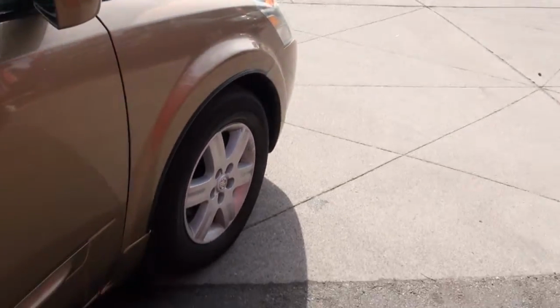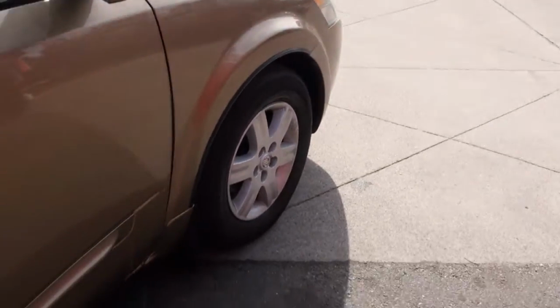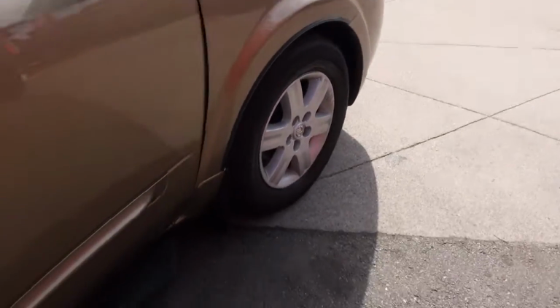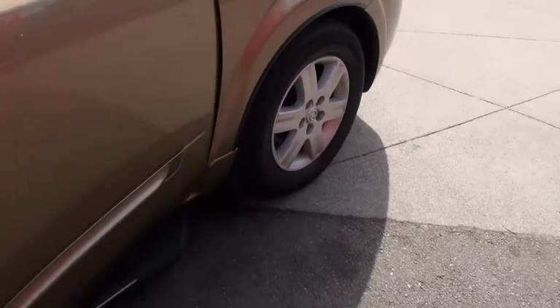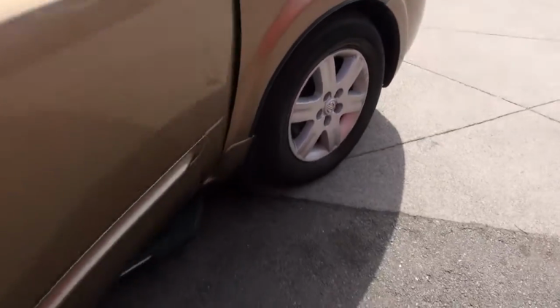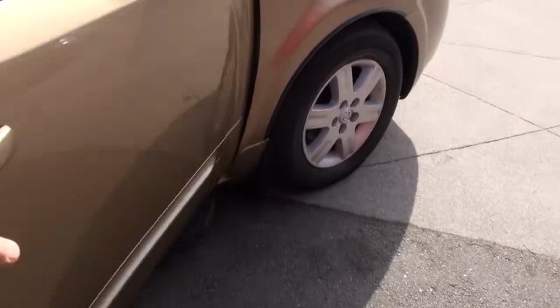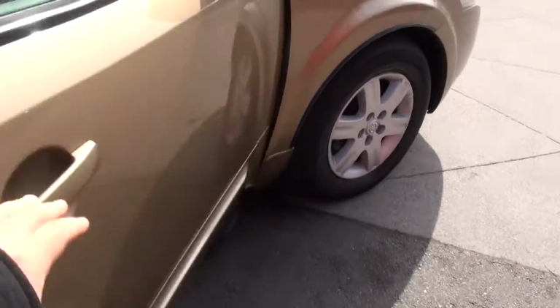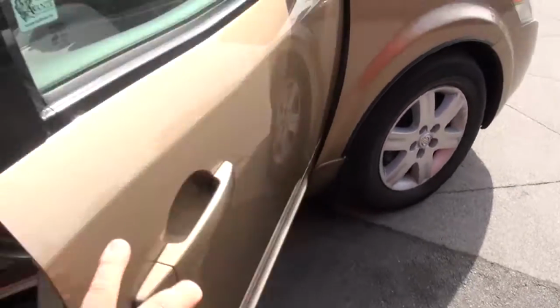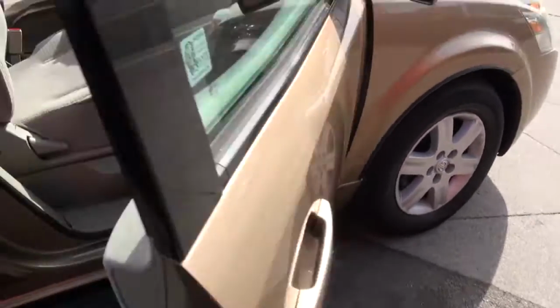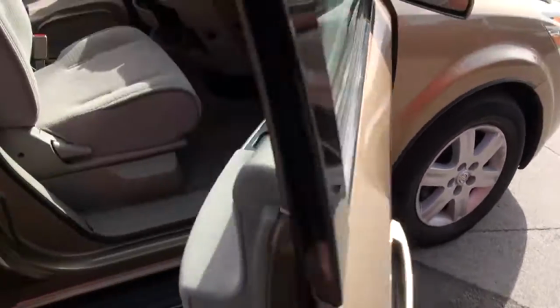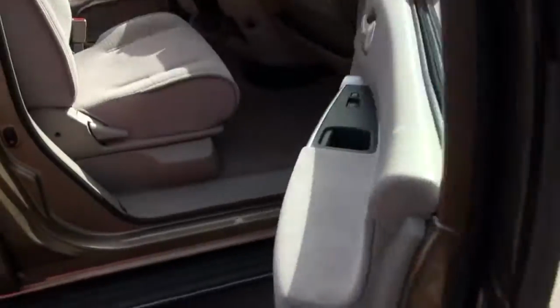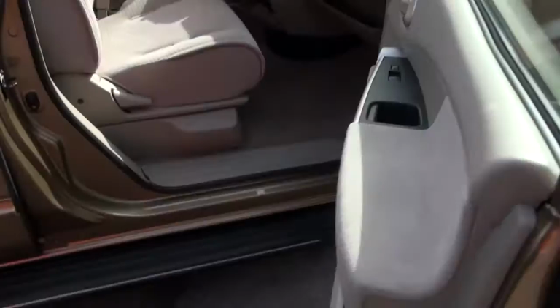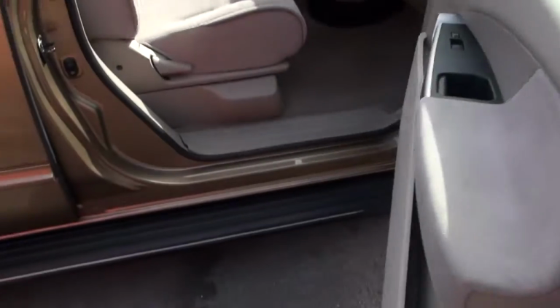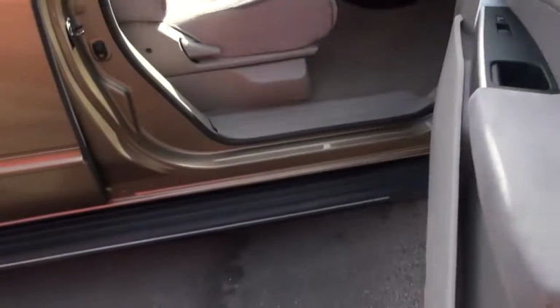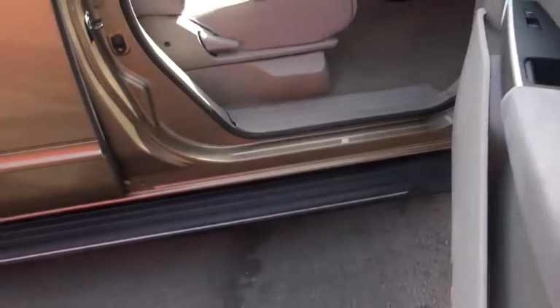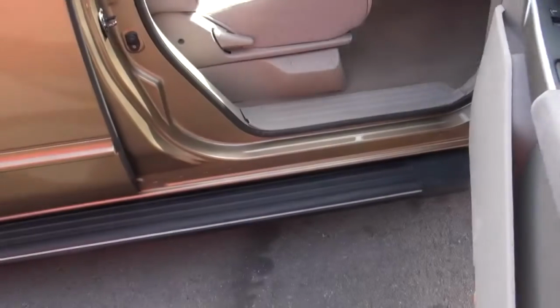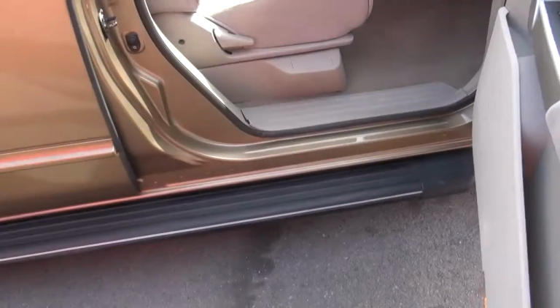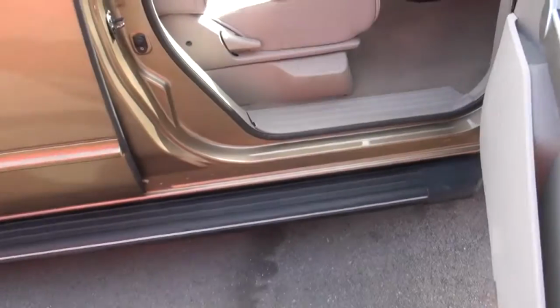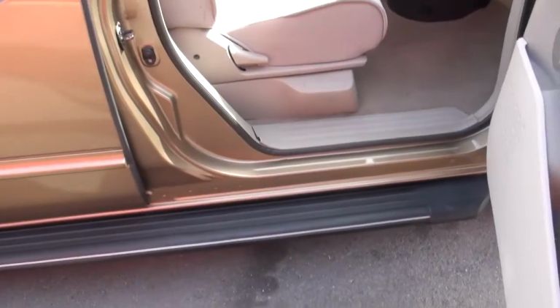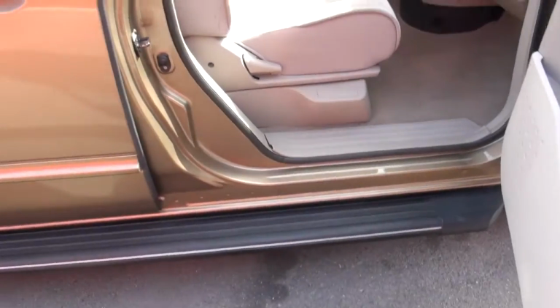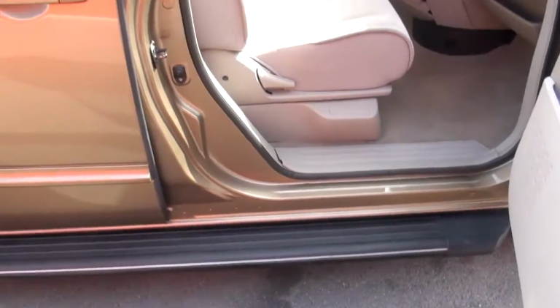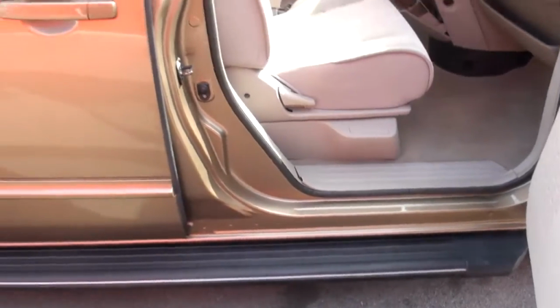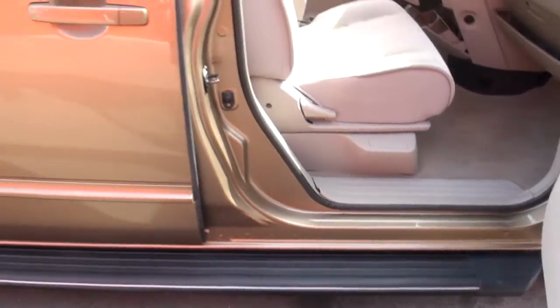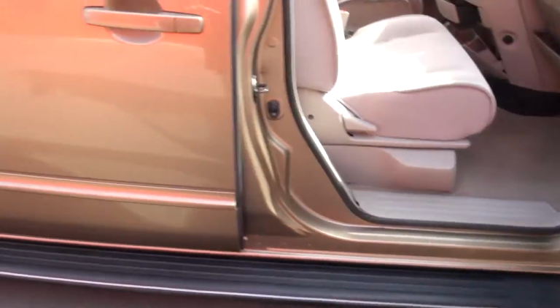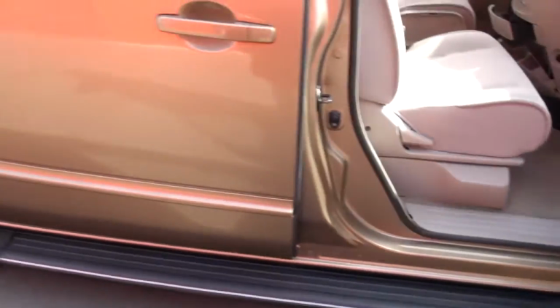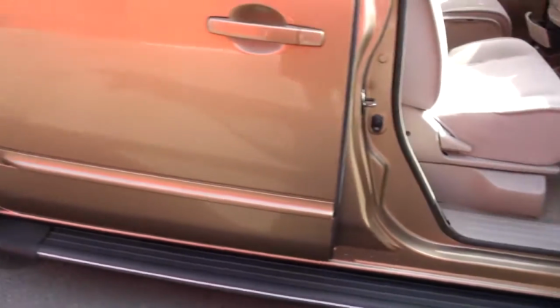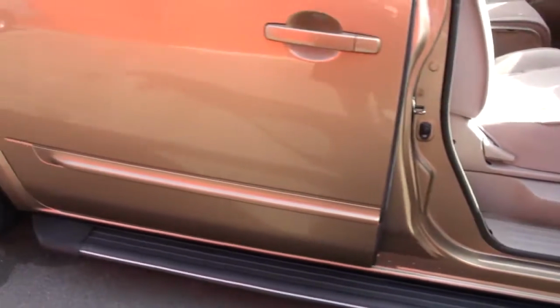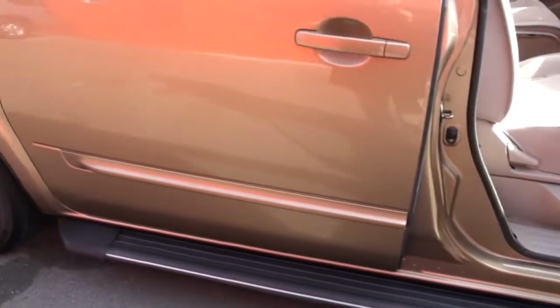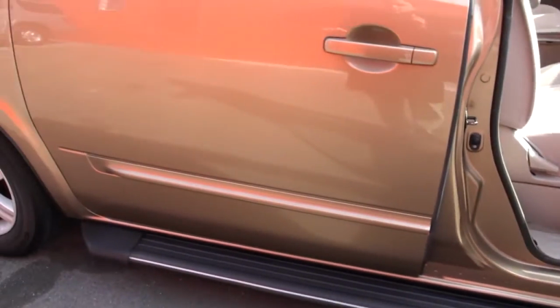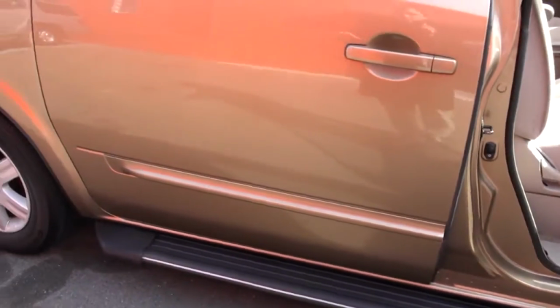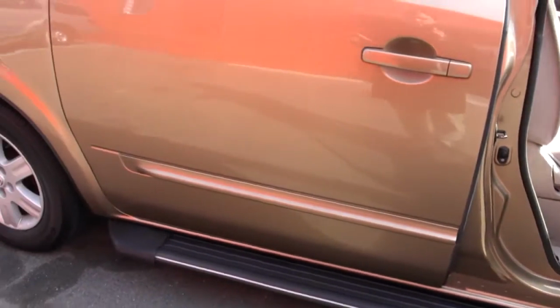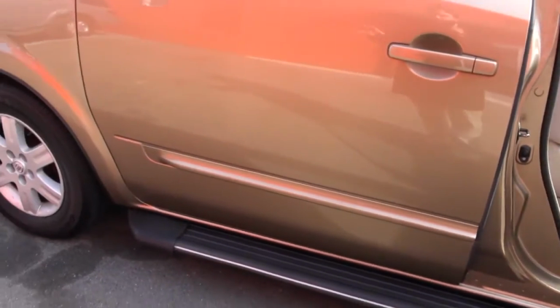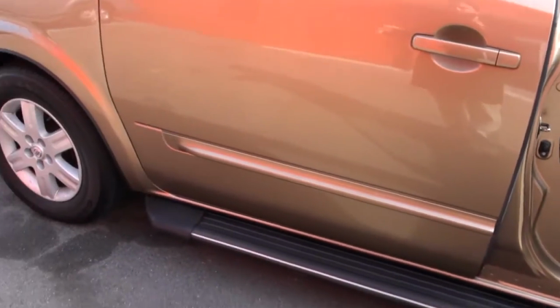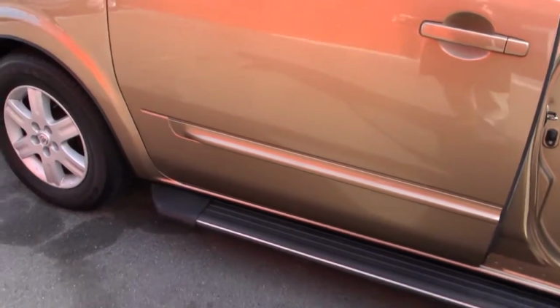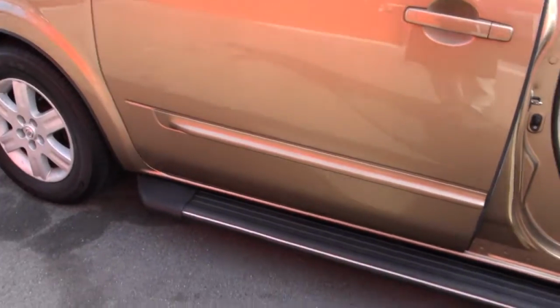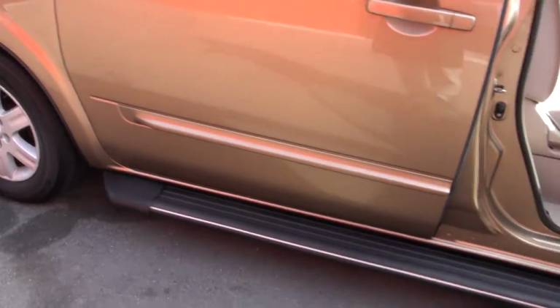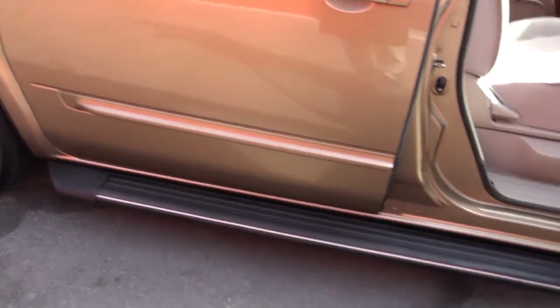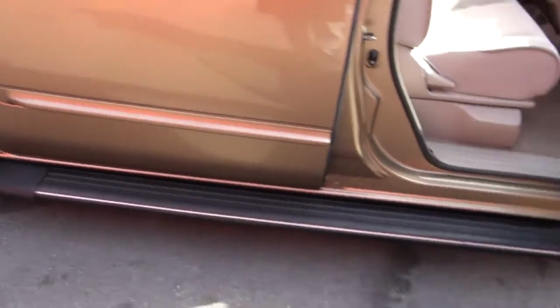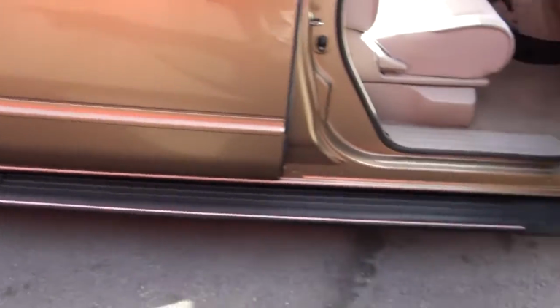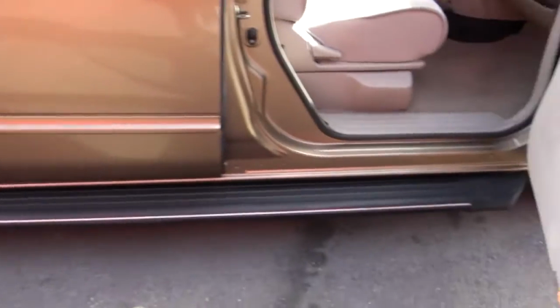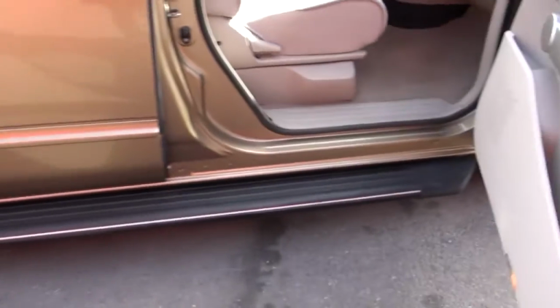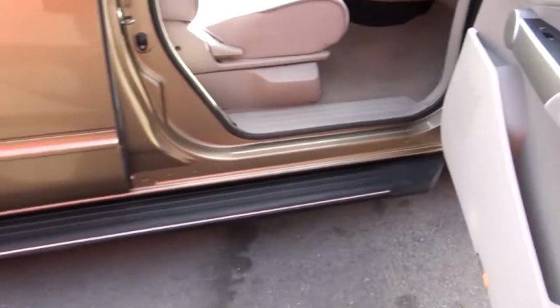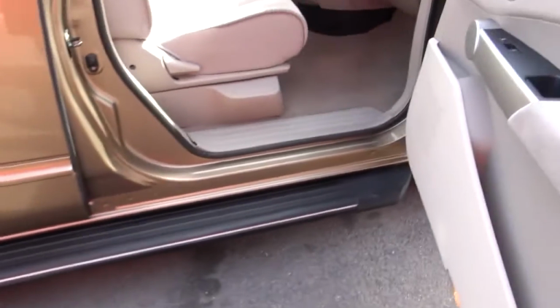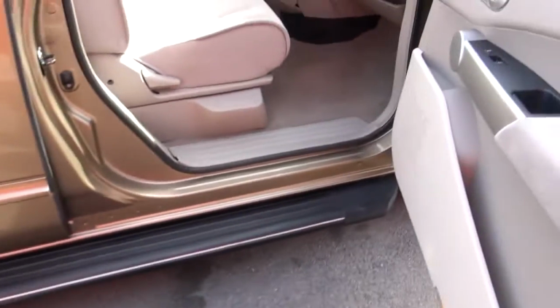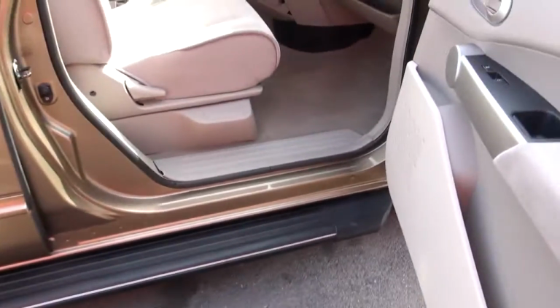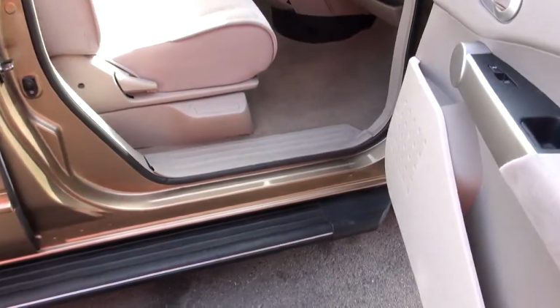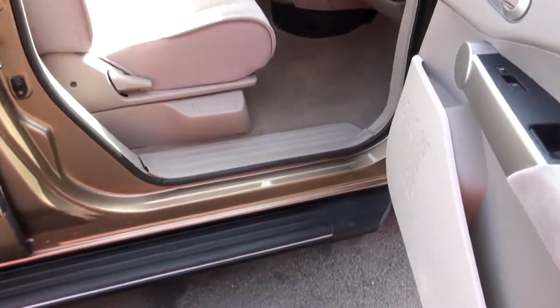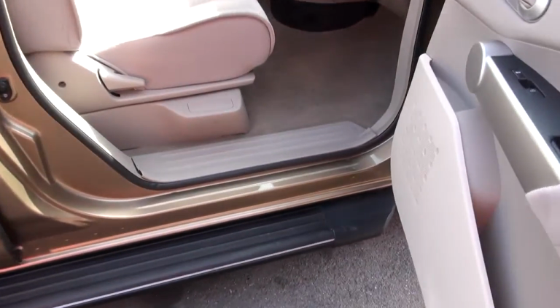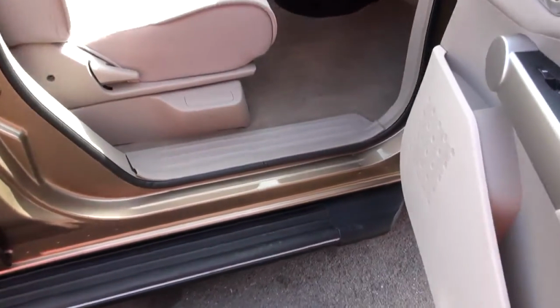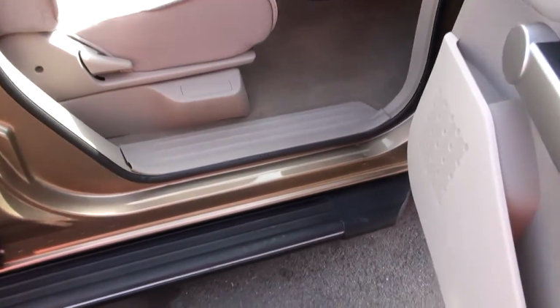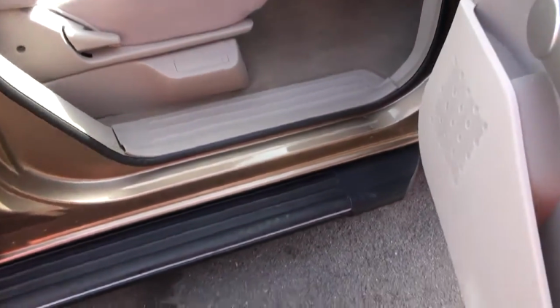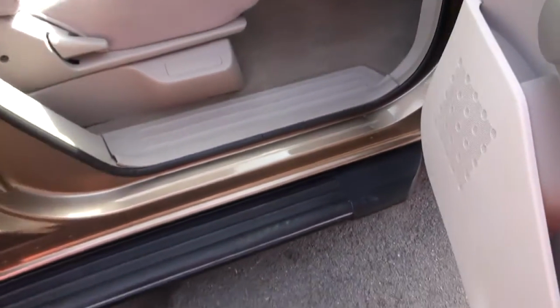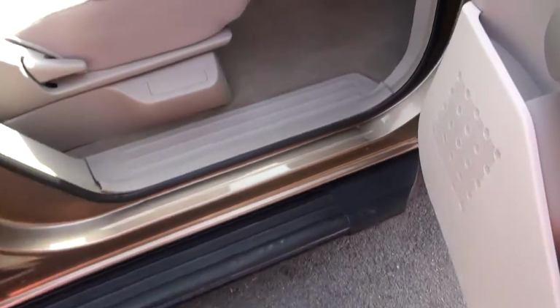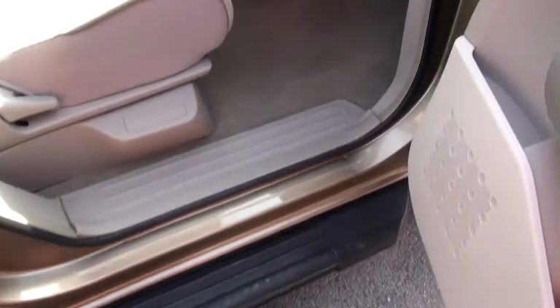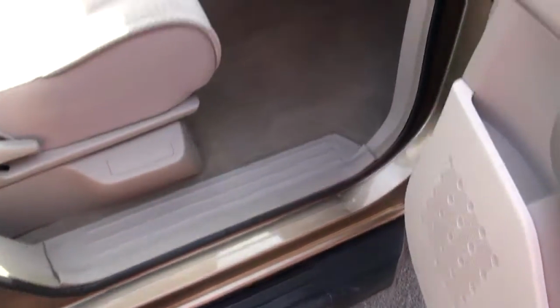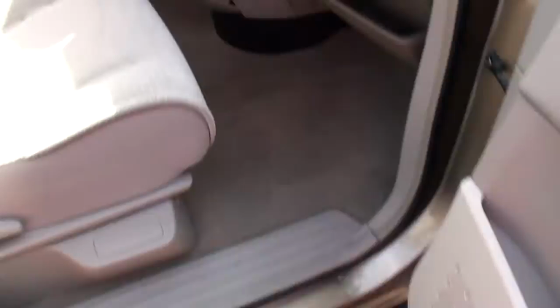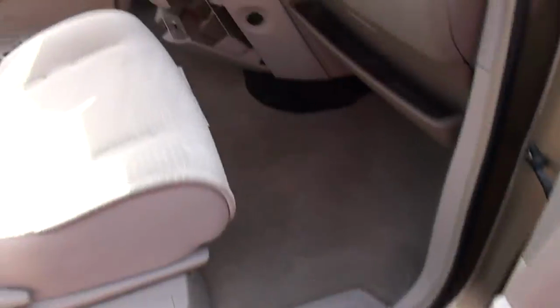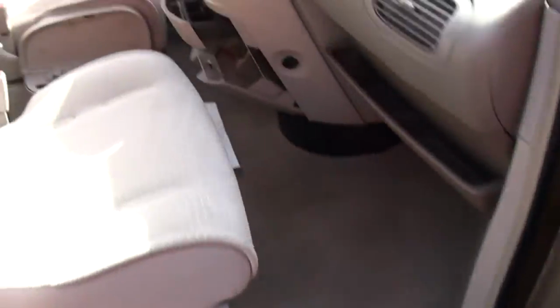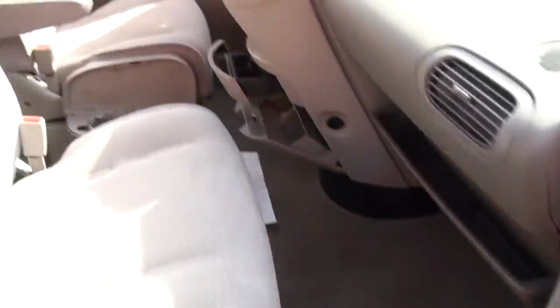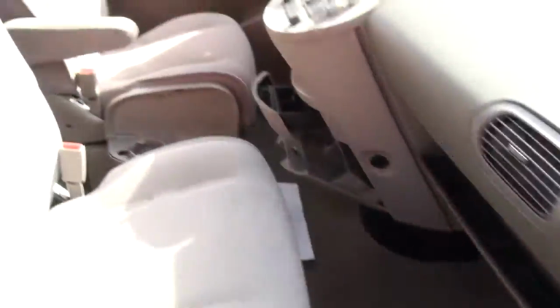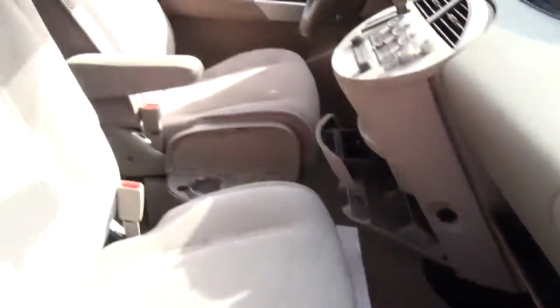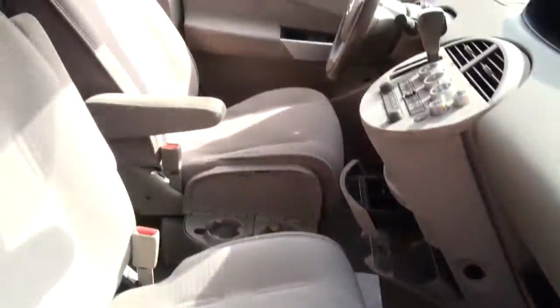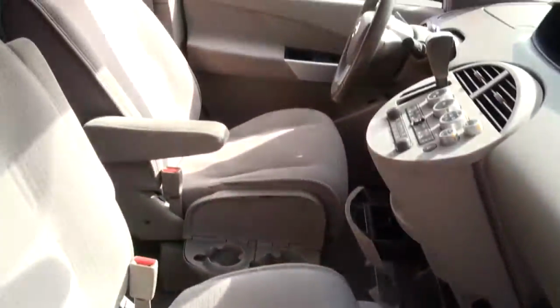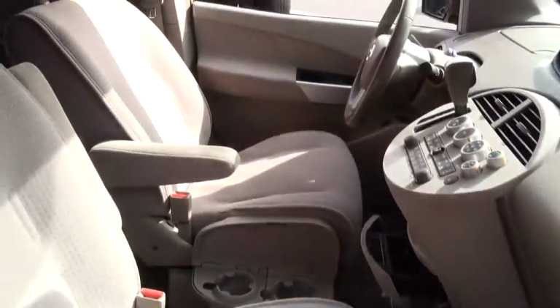This one is also equipped with running boards, which kind of makes it look lowered and gives you an easier feel getting in and out of this Quest.